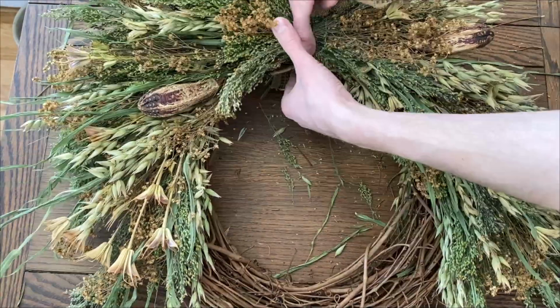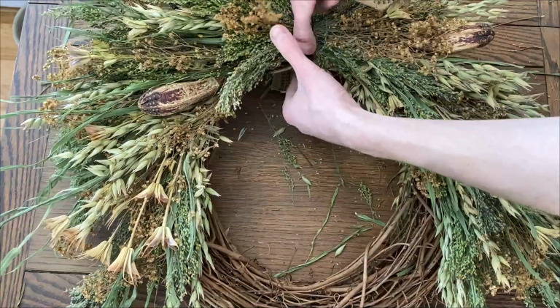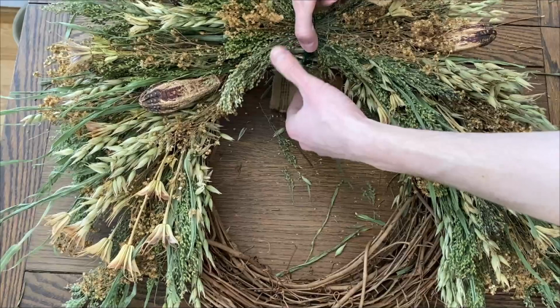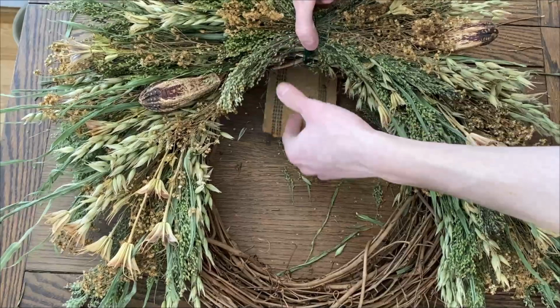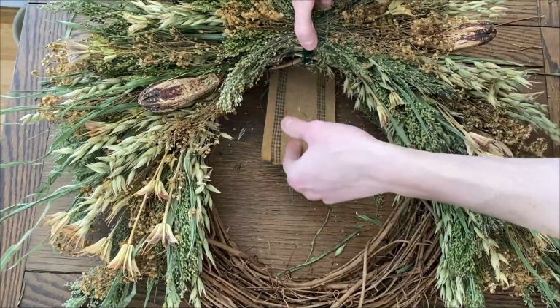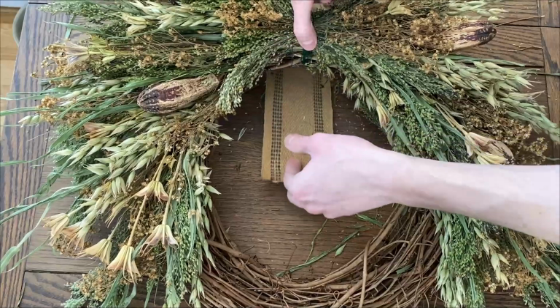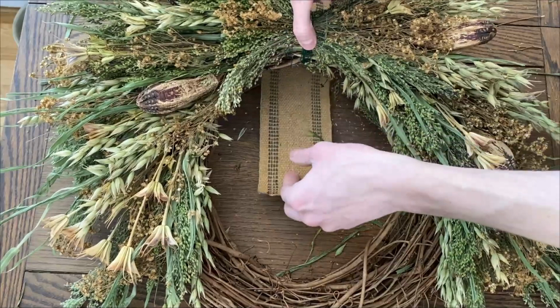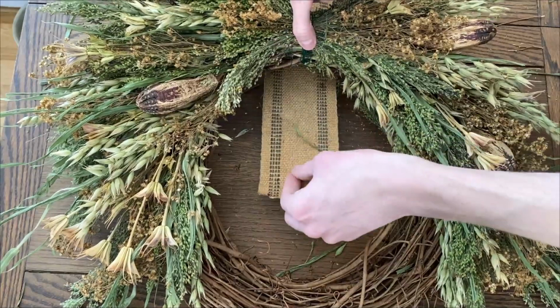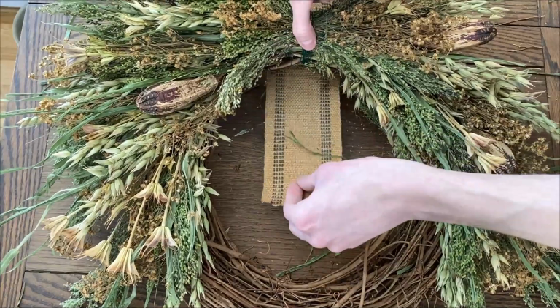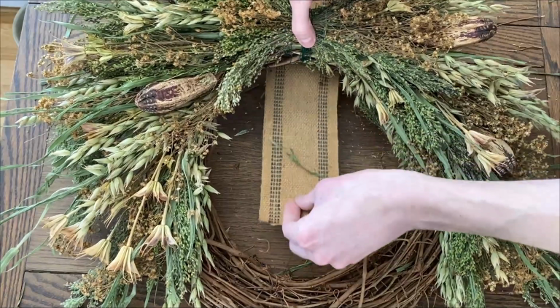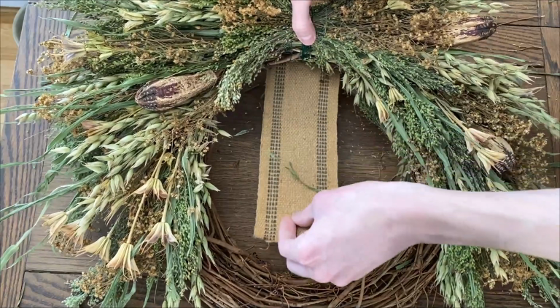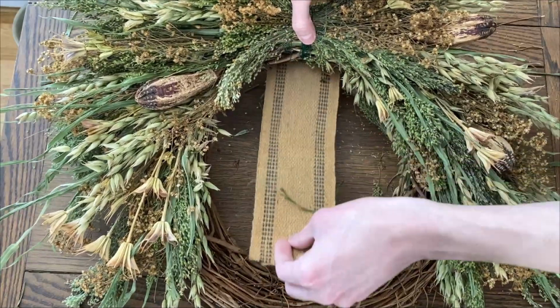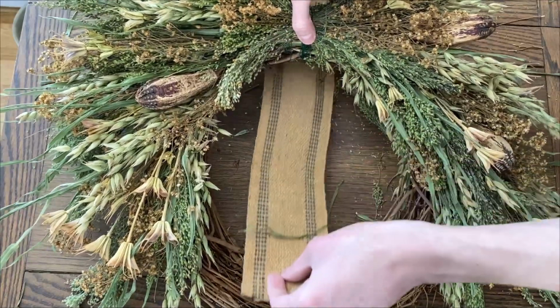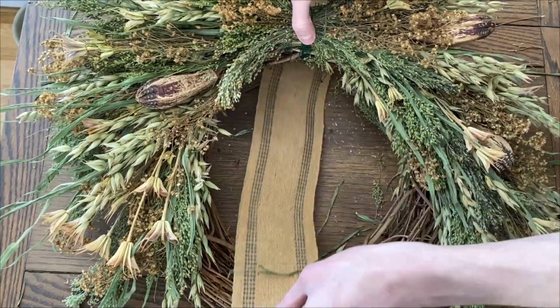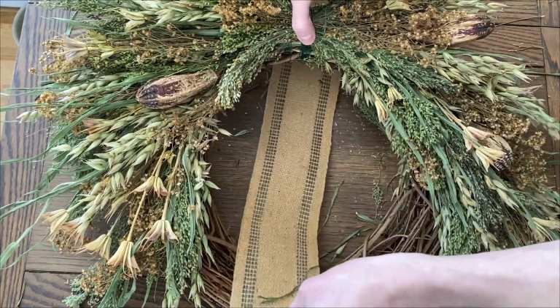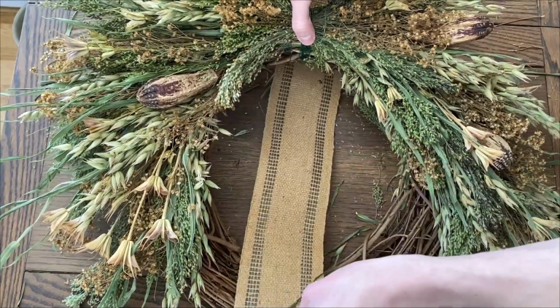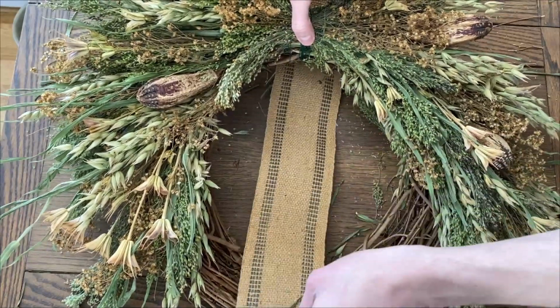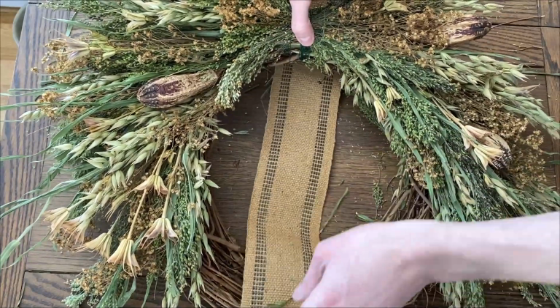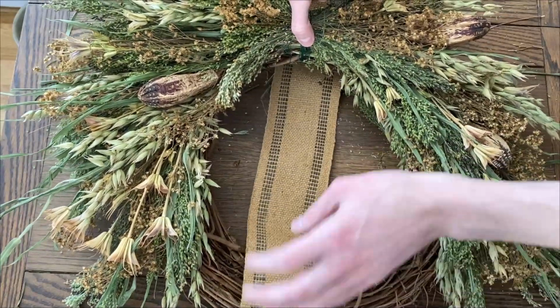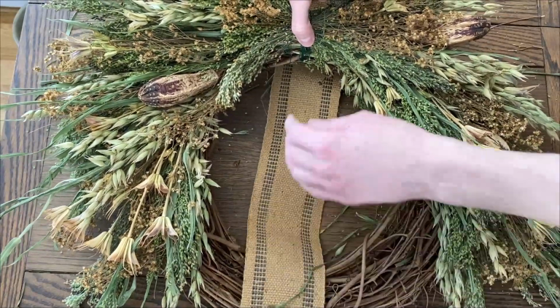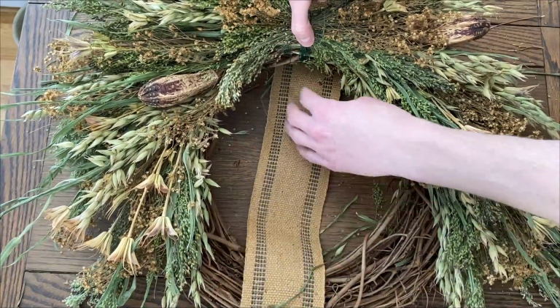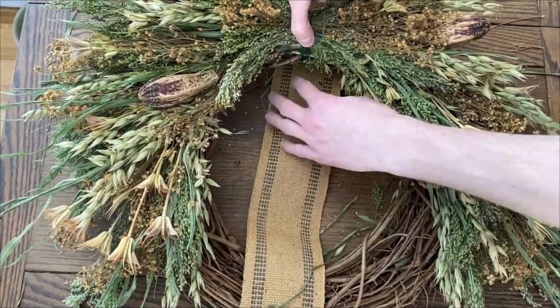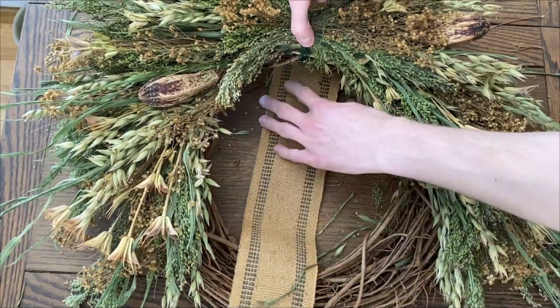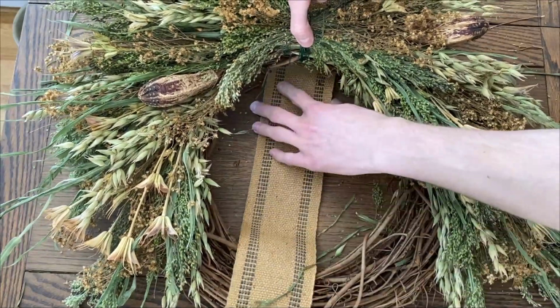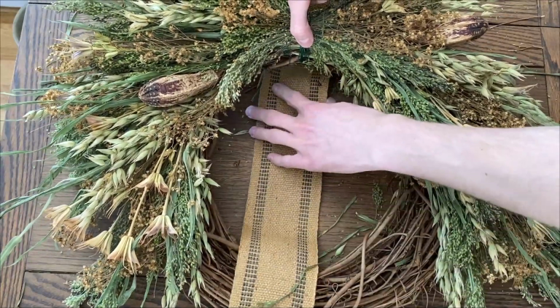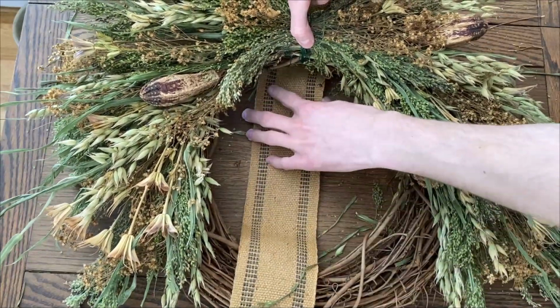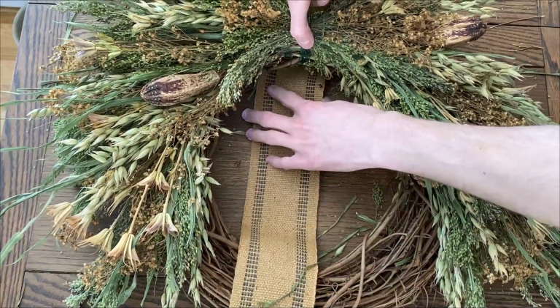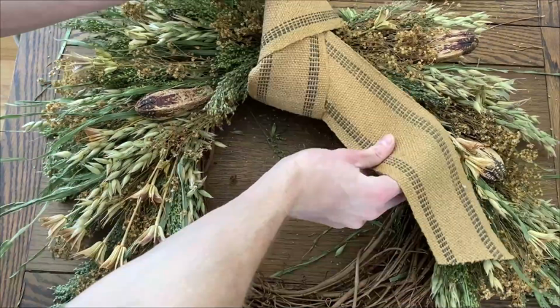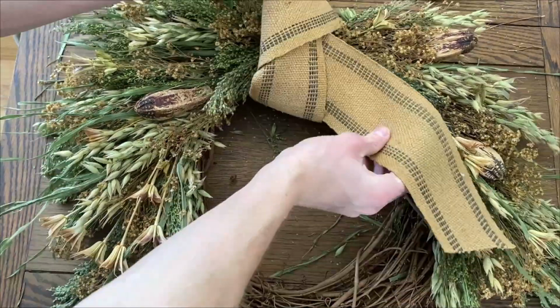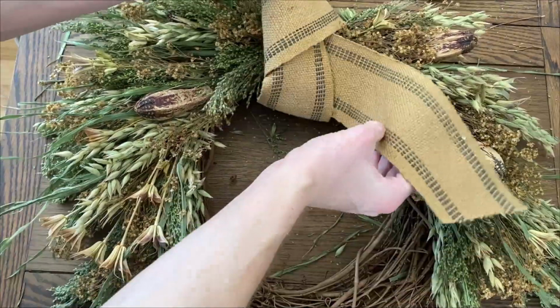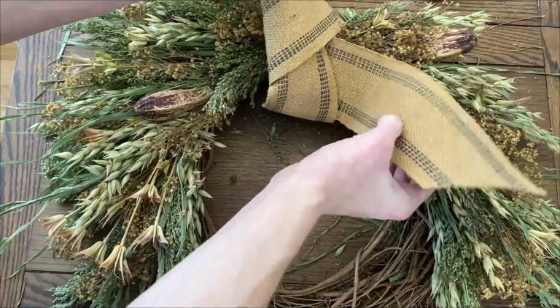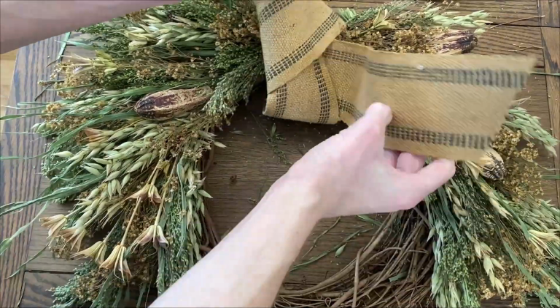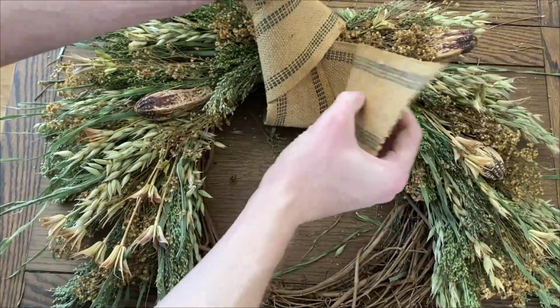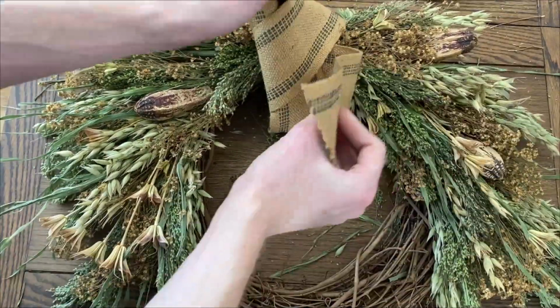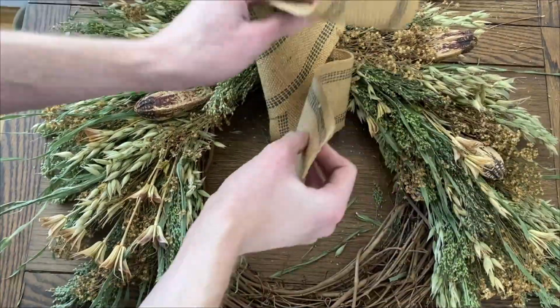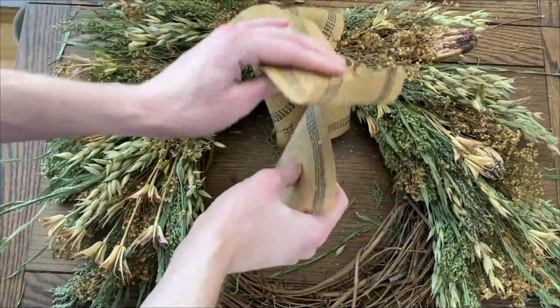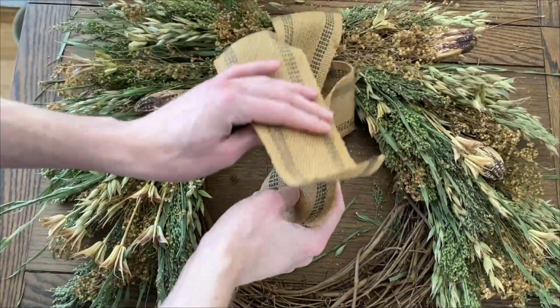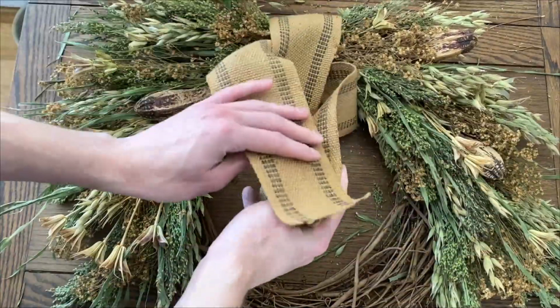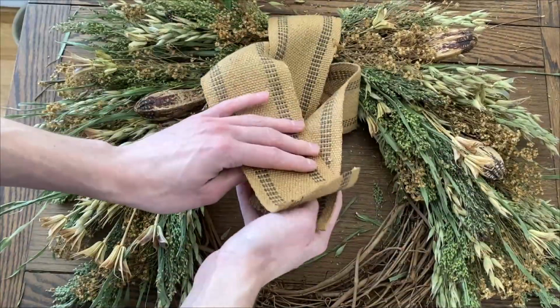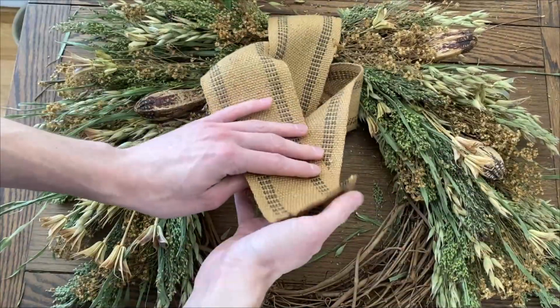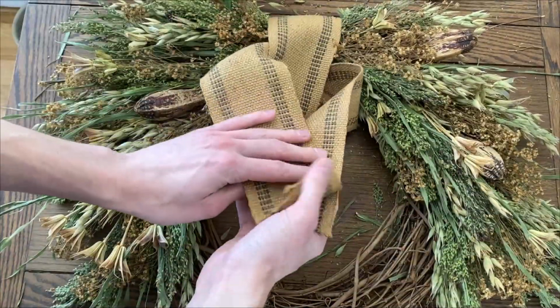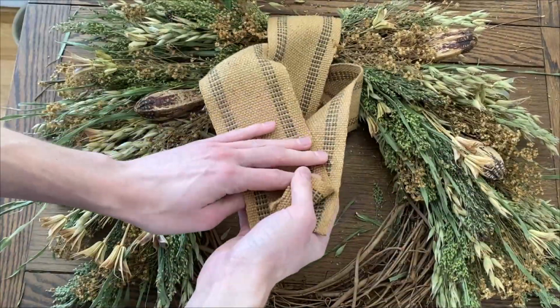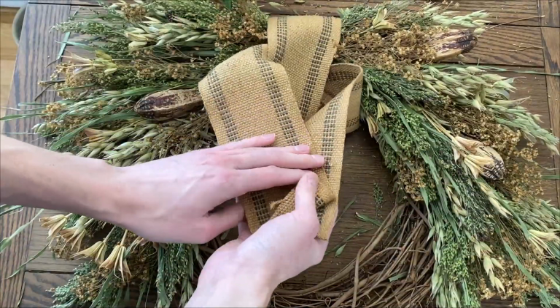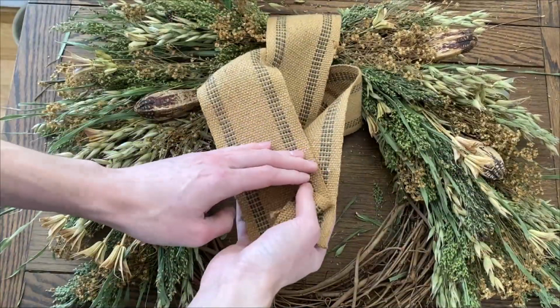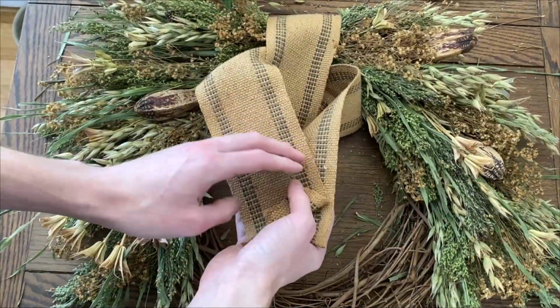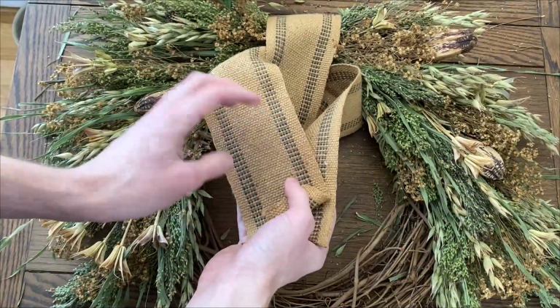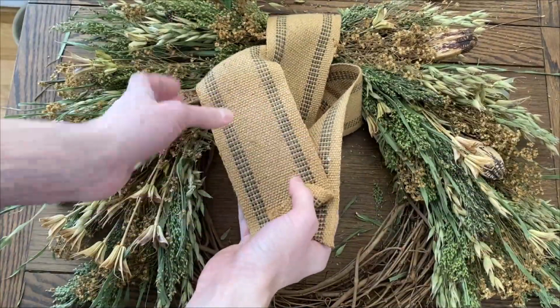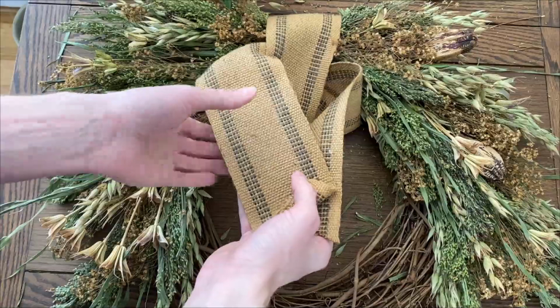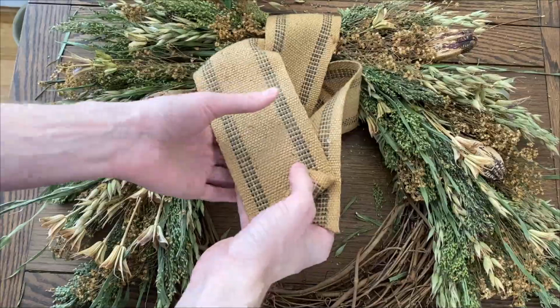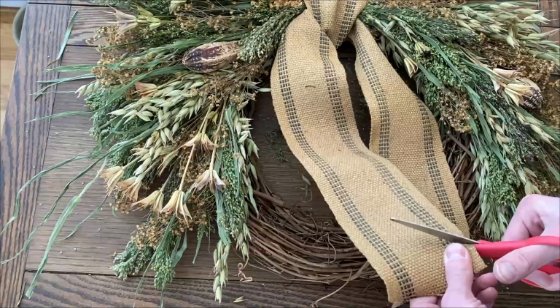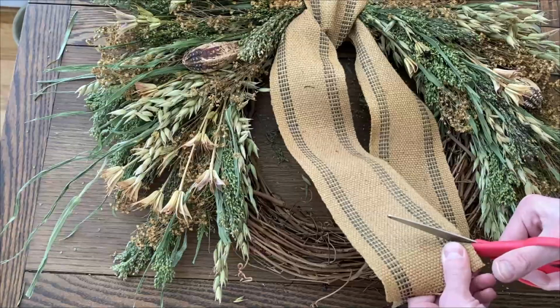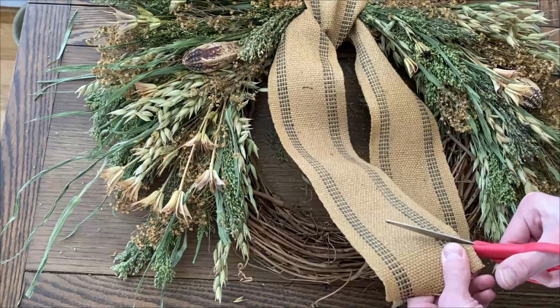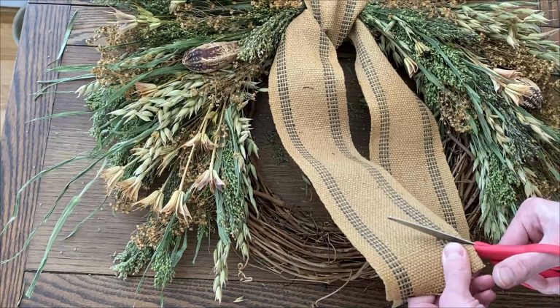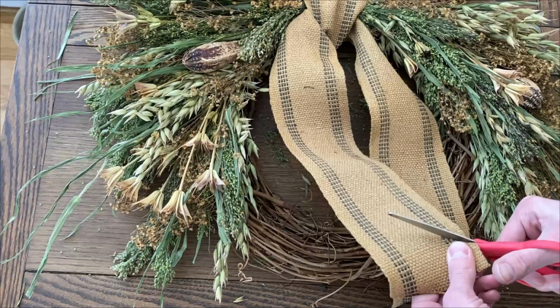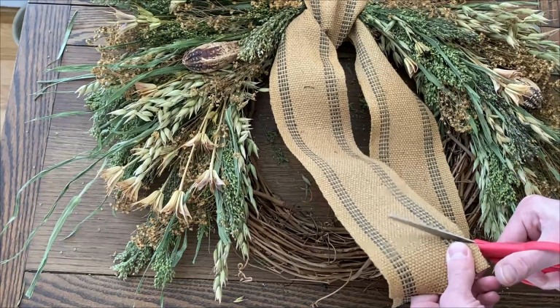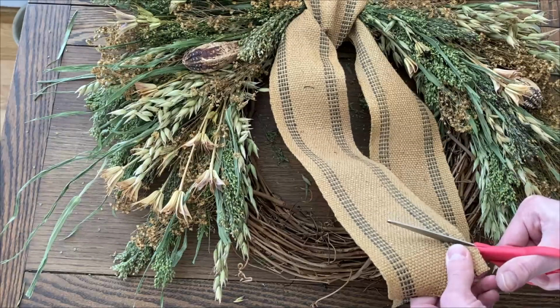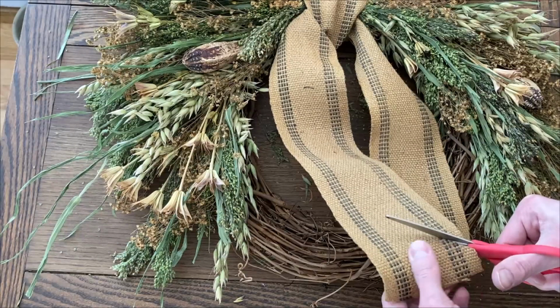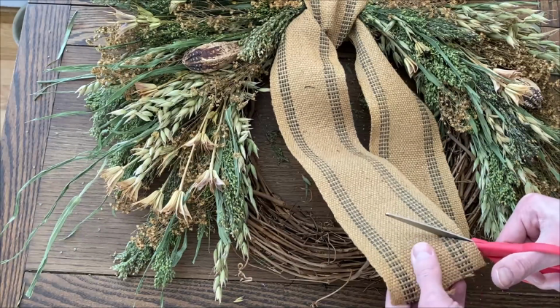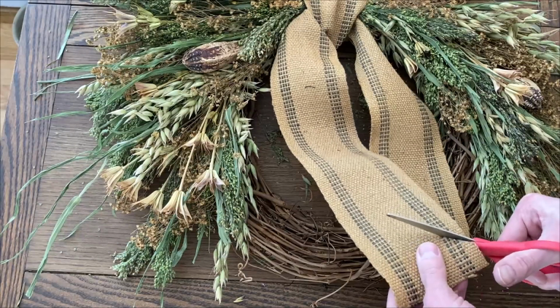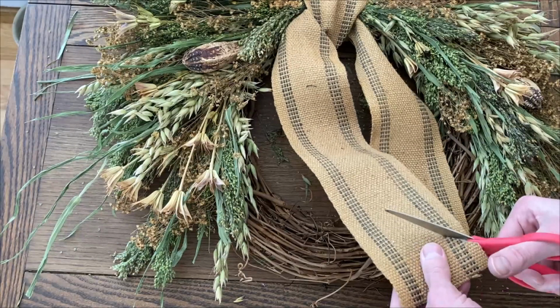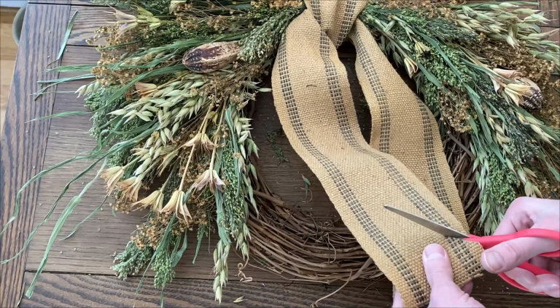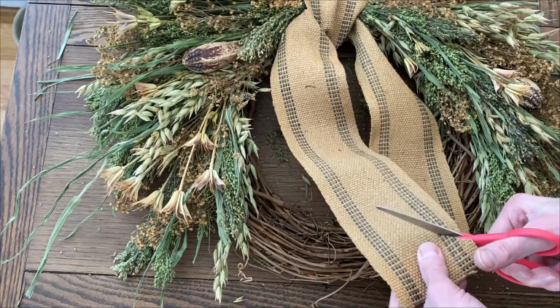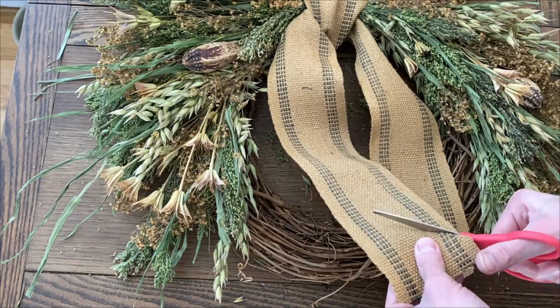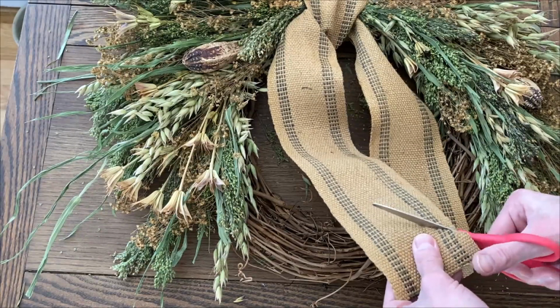Finally, I'm going to tie some of this rustic ribbon around the top of the wreath and give the ribbon ends a decorative cut edge.